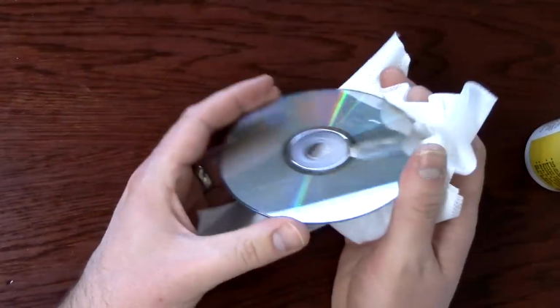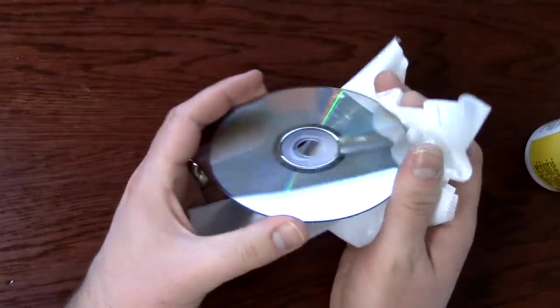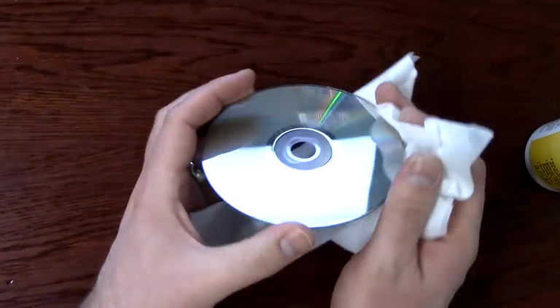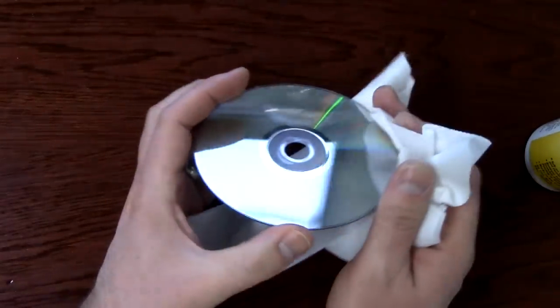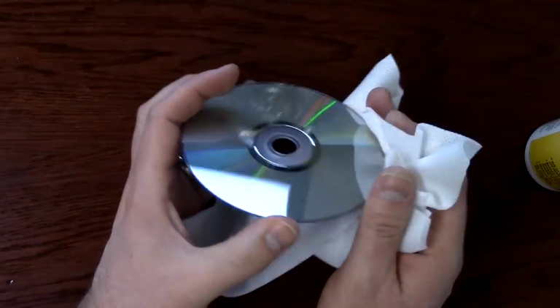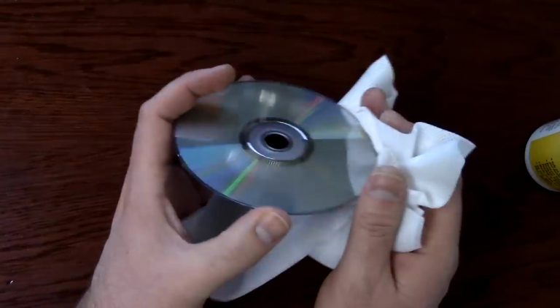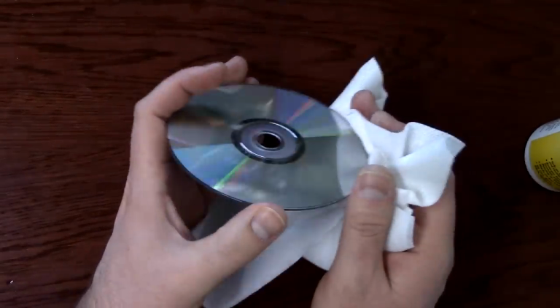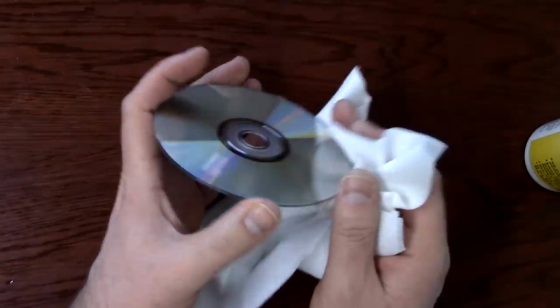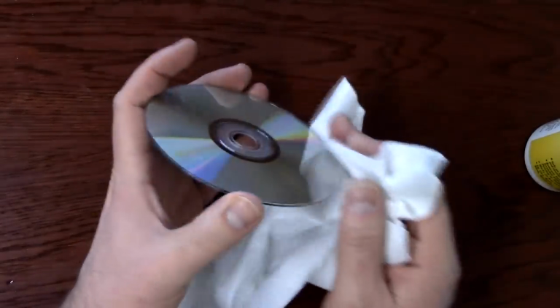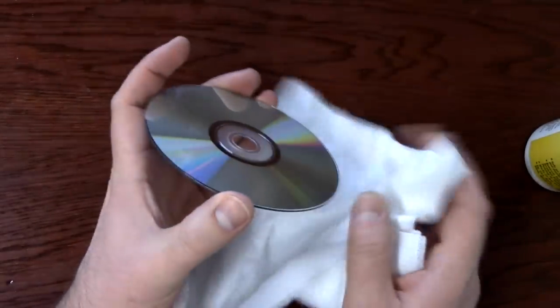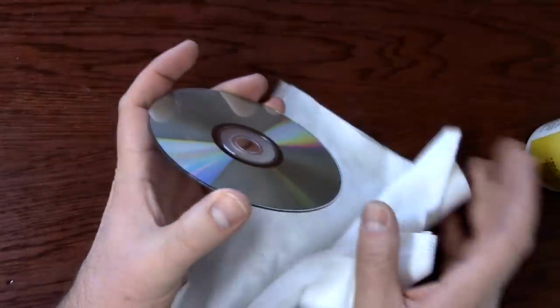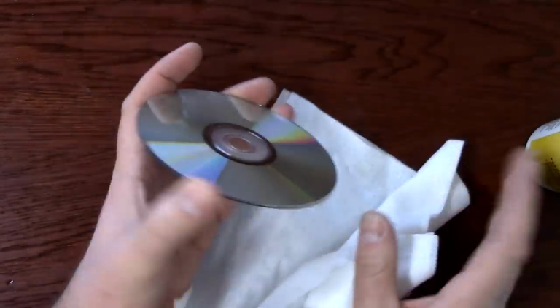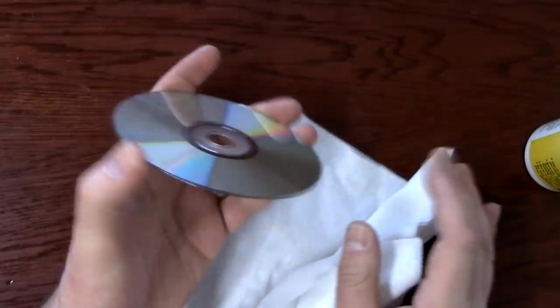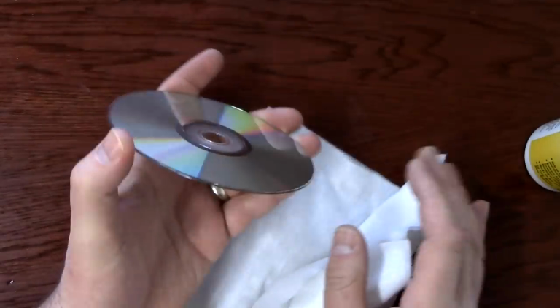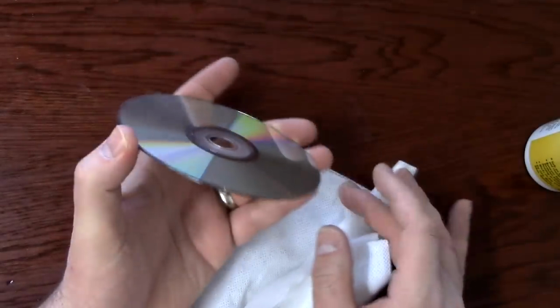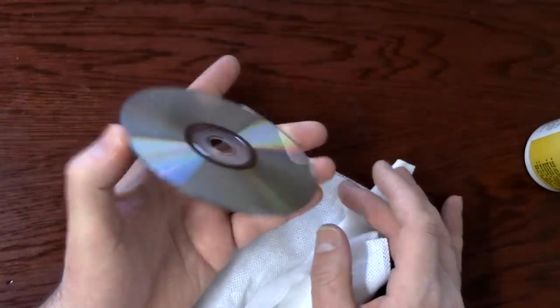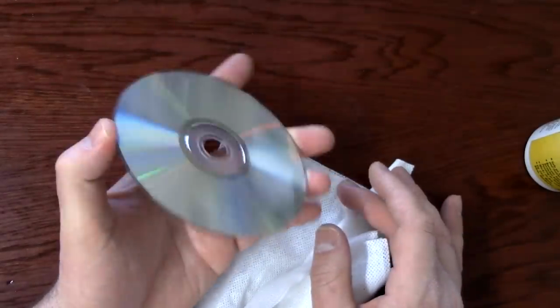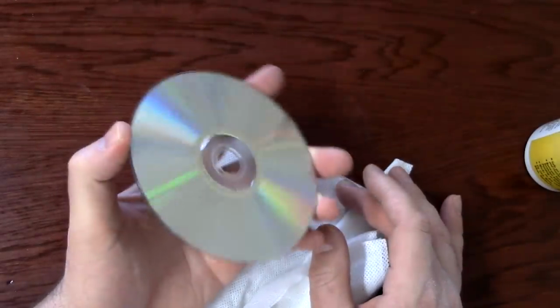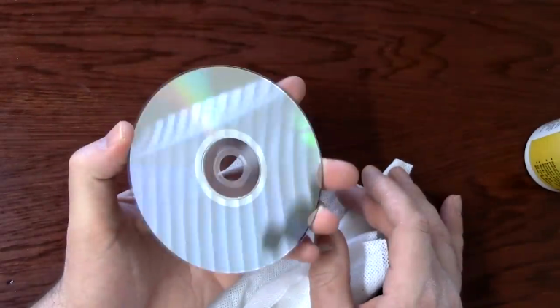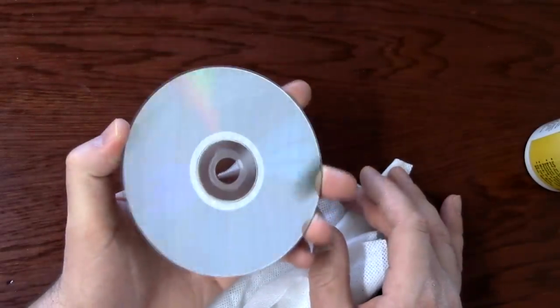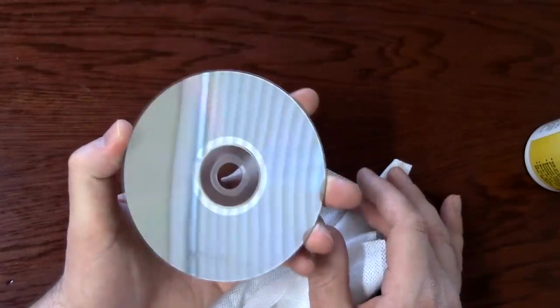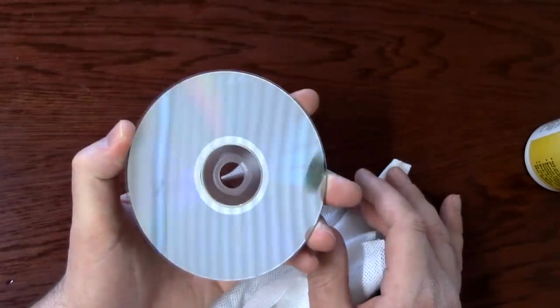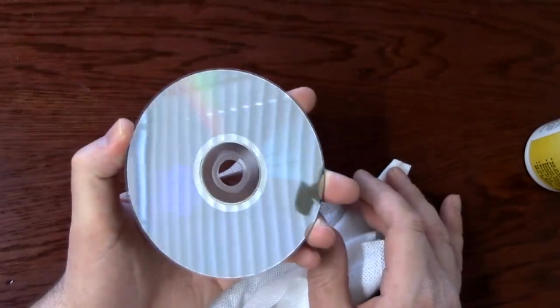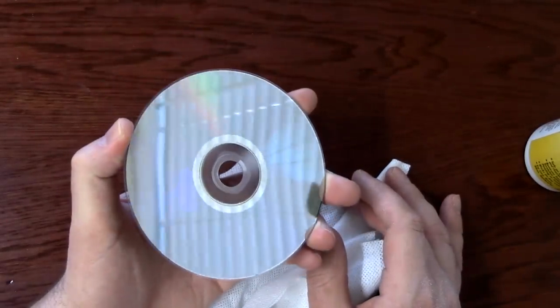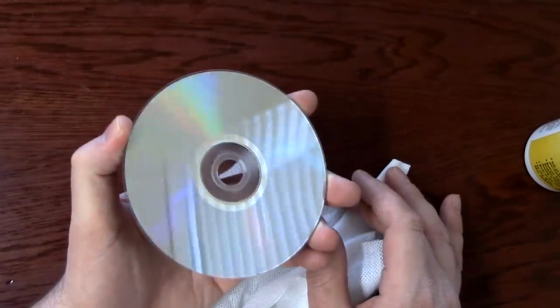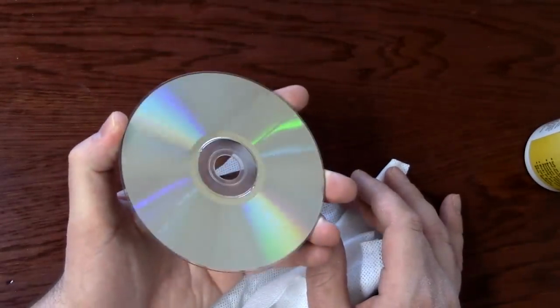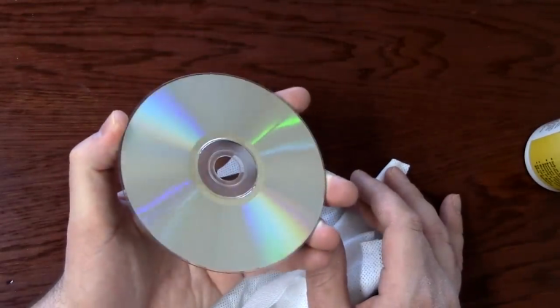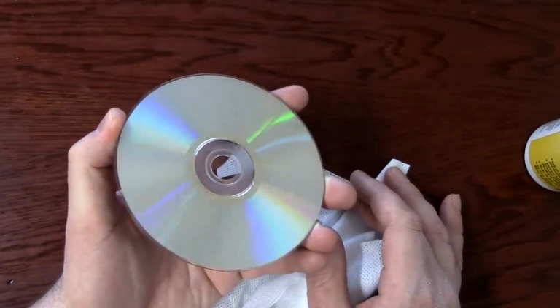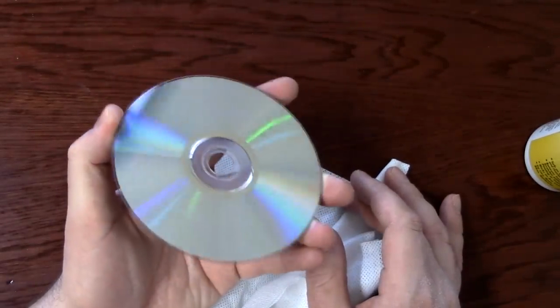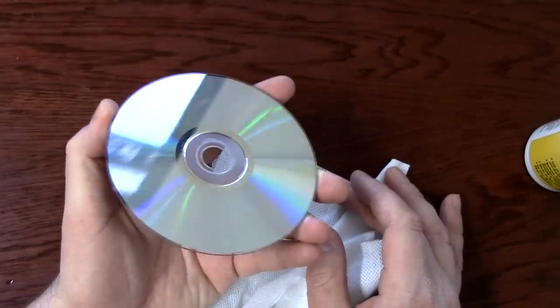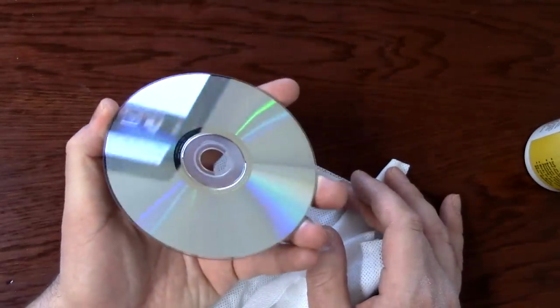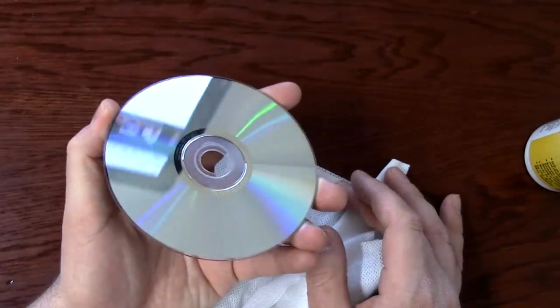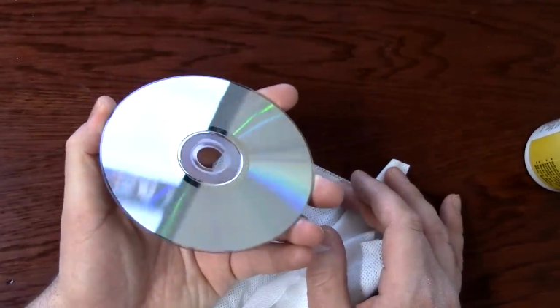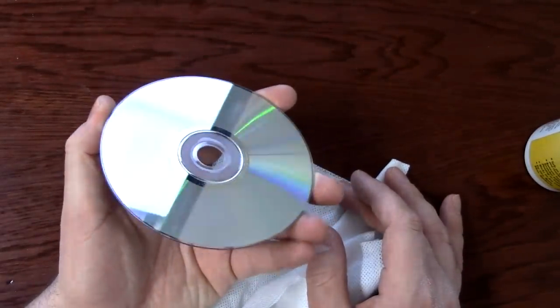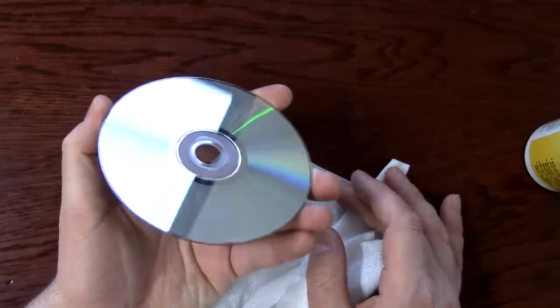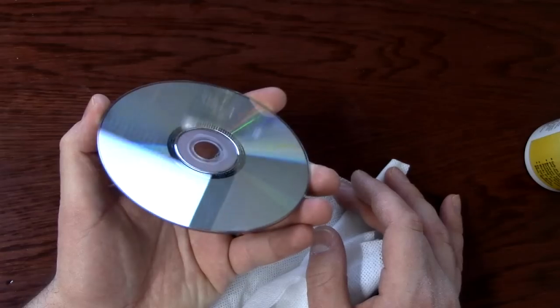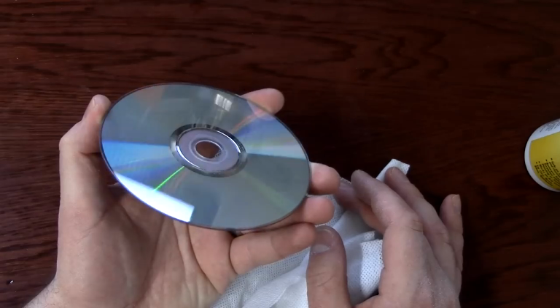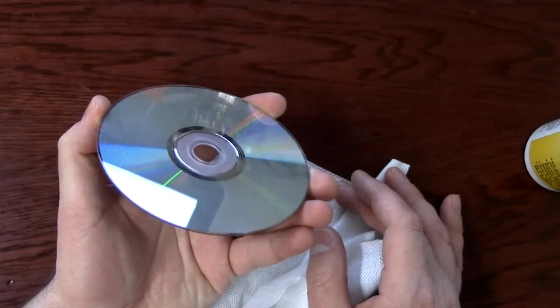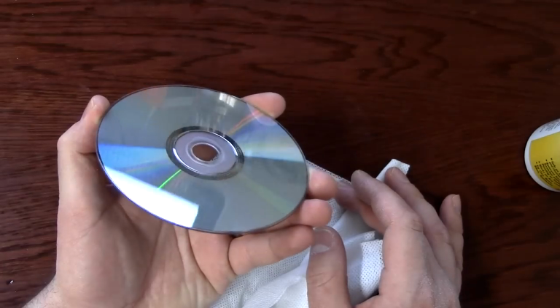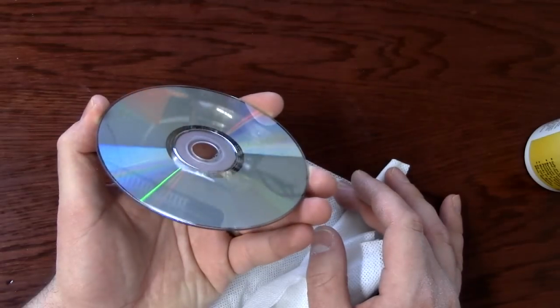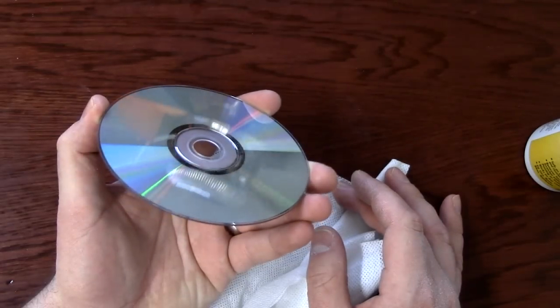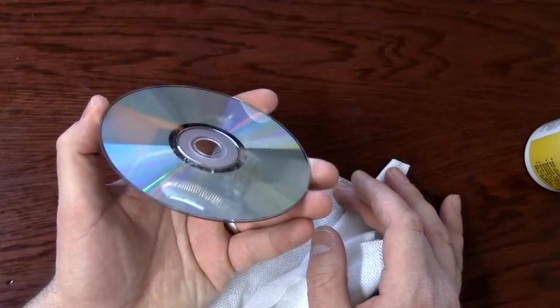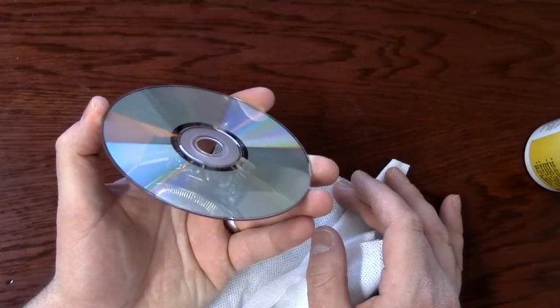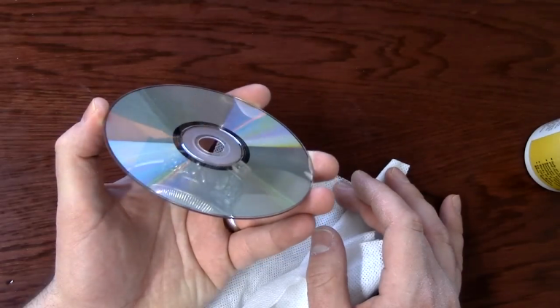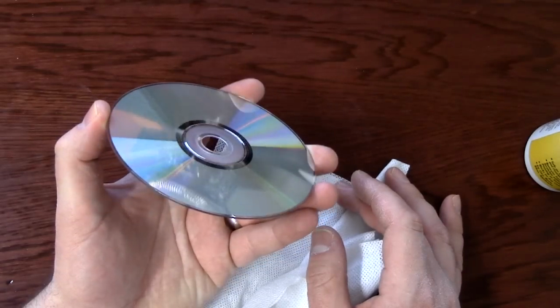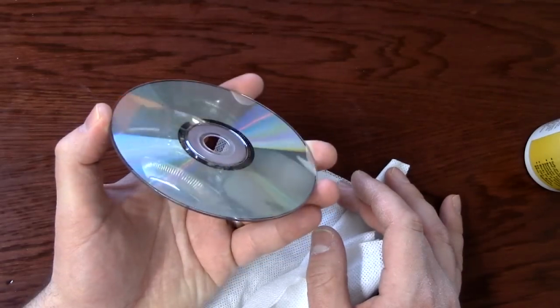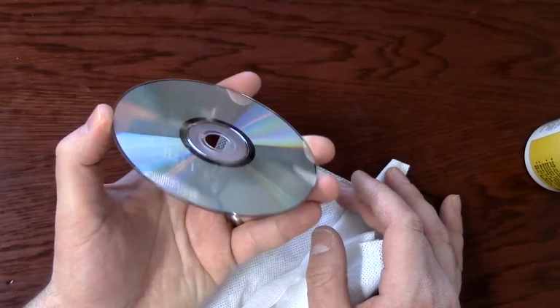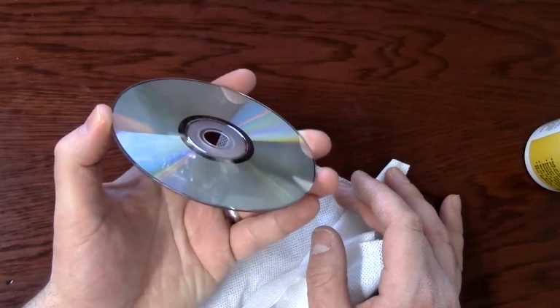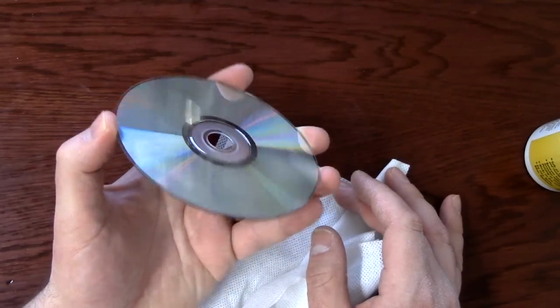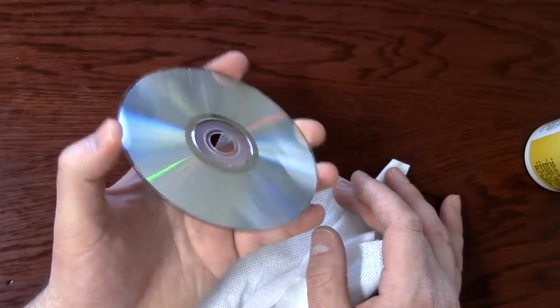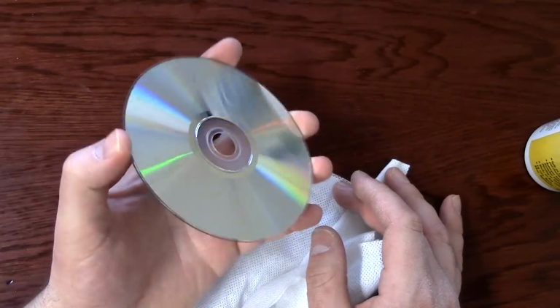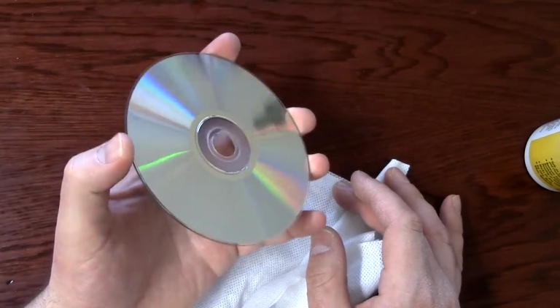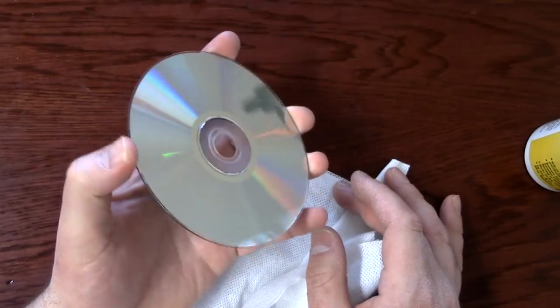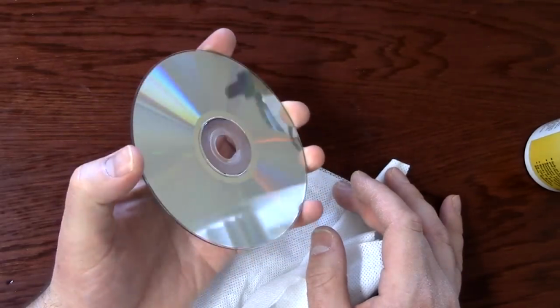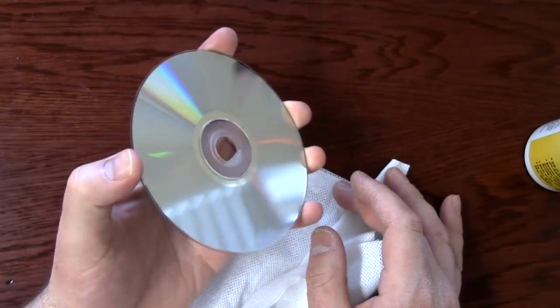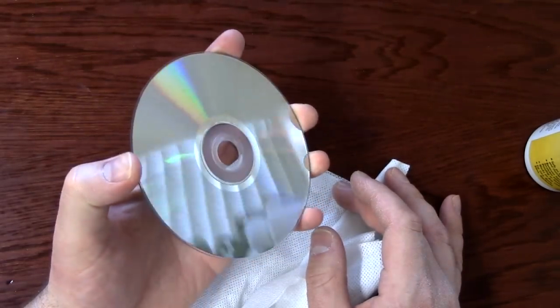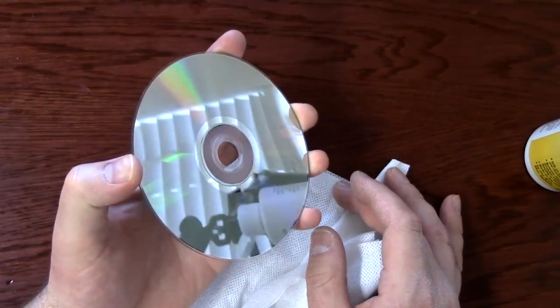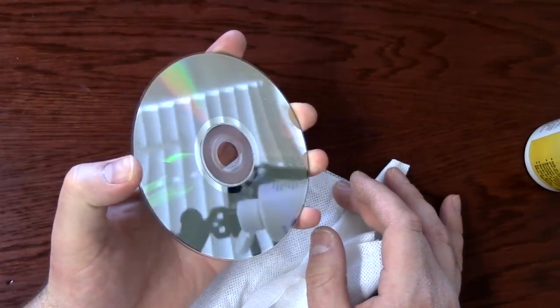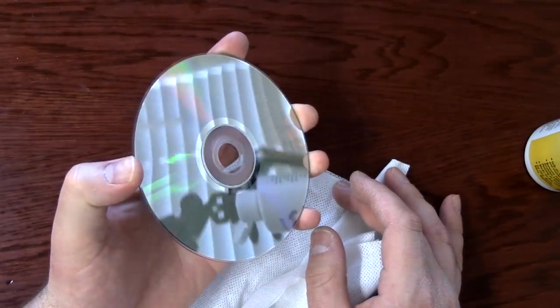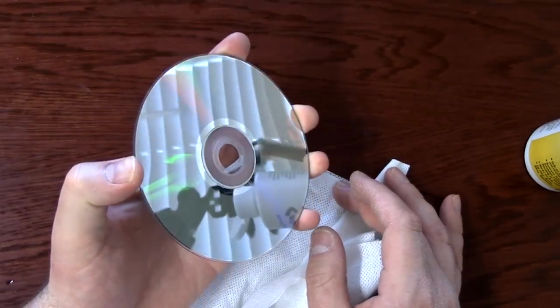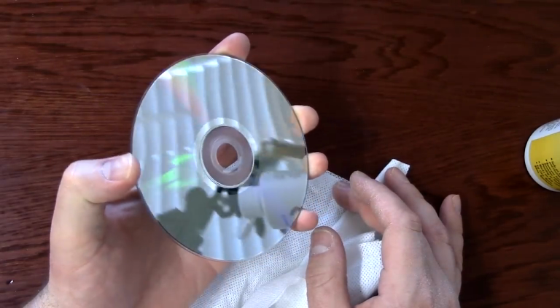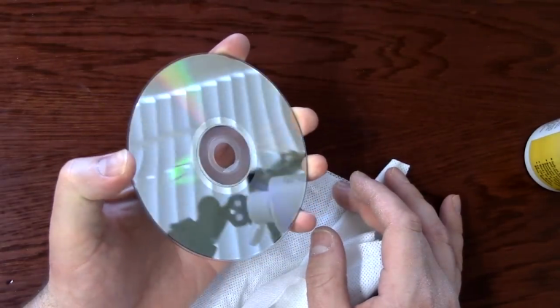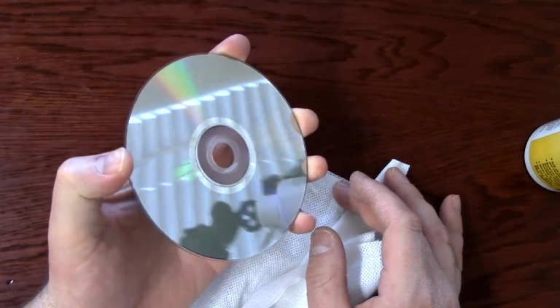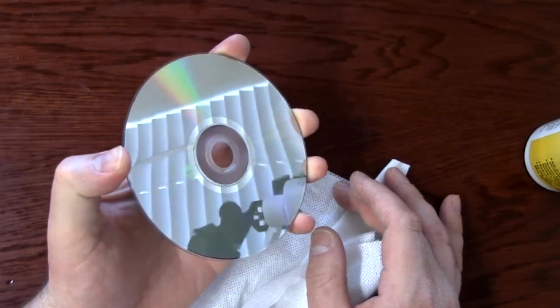Anyway, there you go. How to fix a DVD with scratches. Thanks for watching.